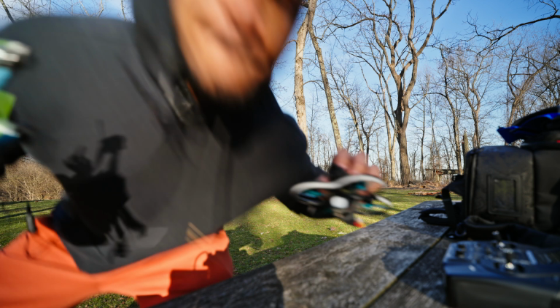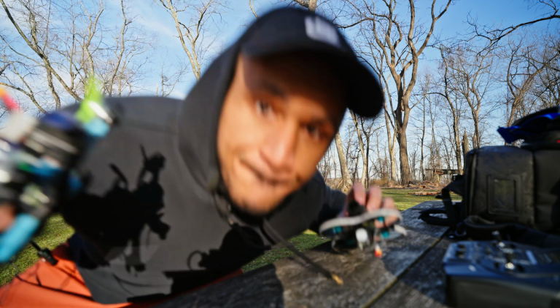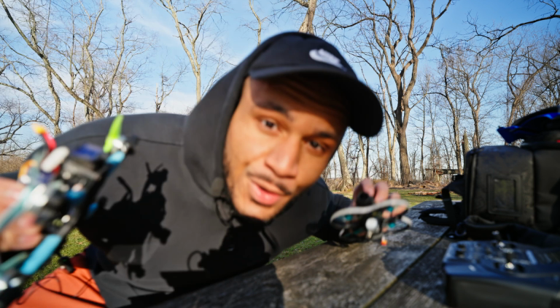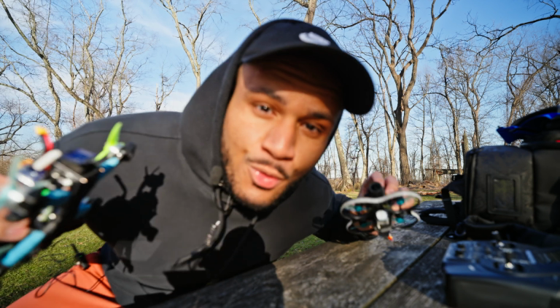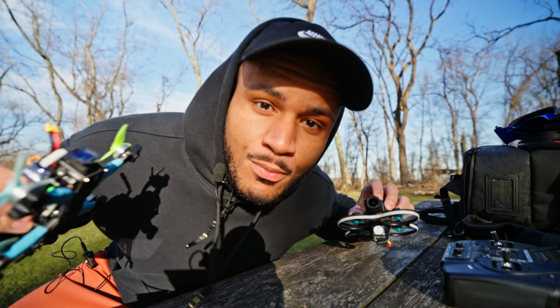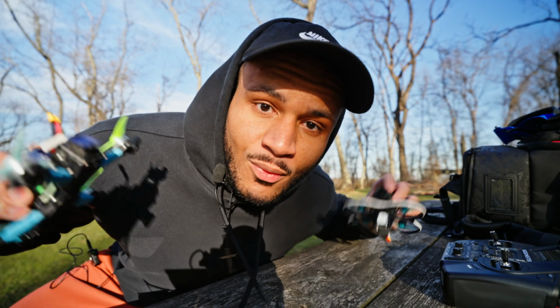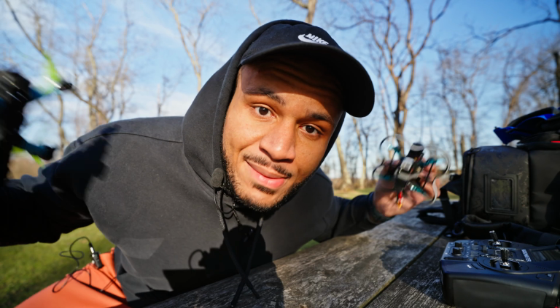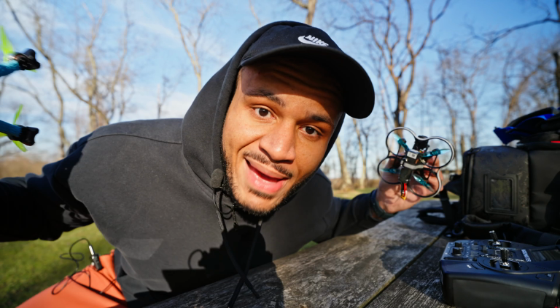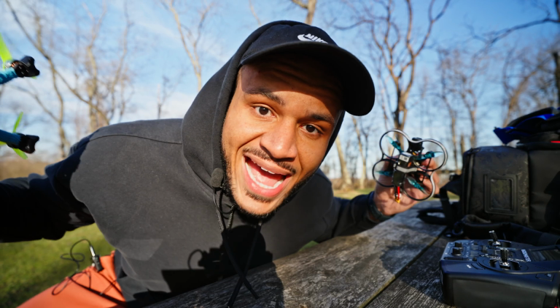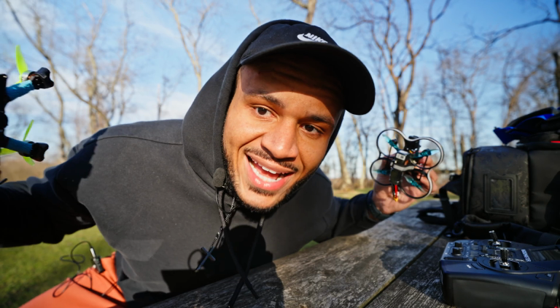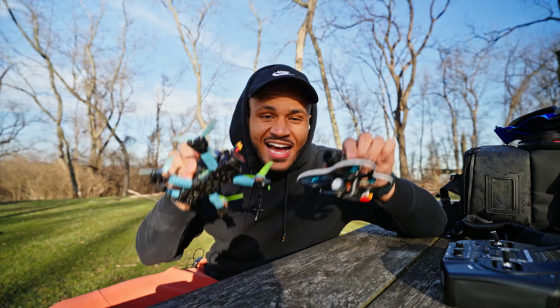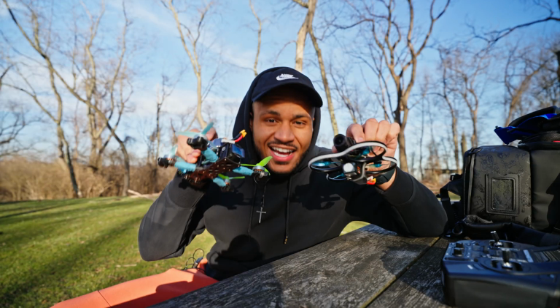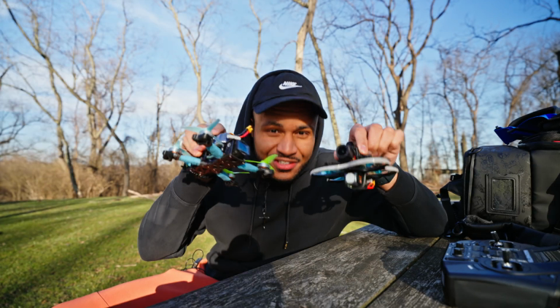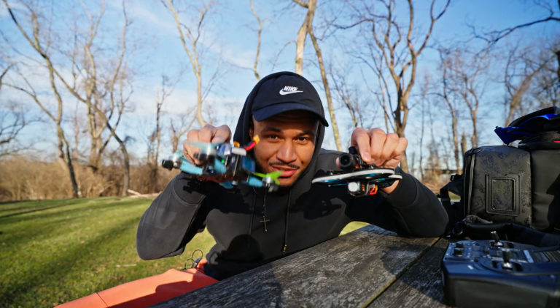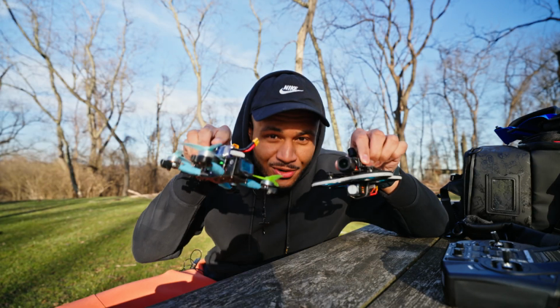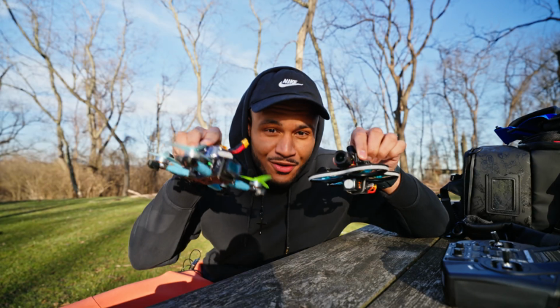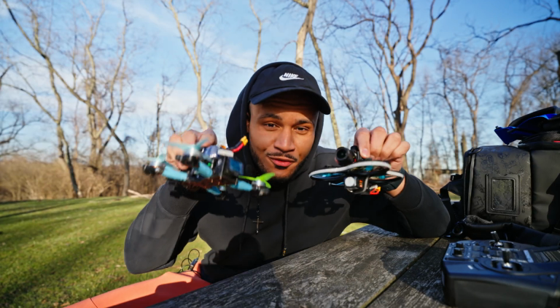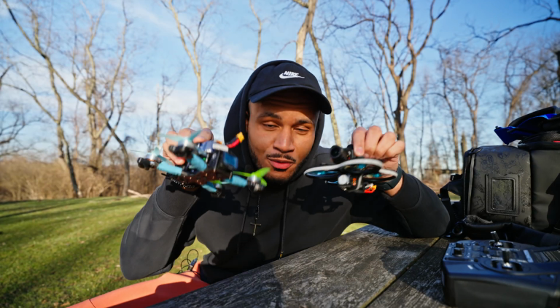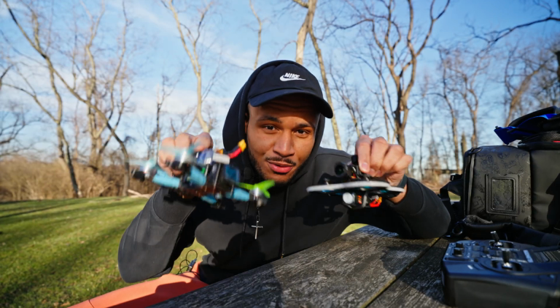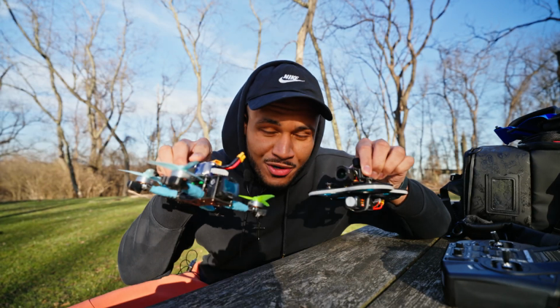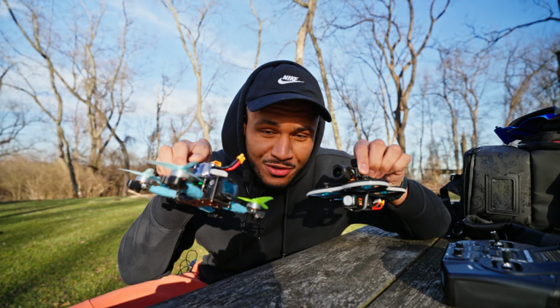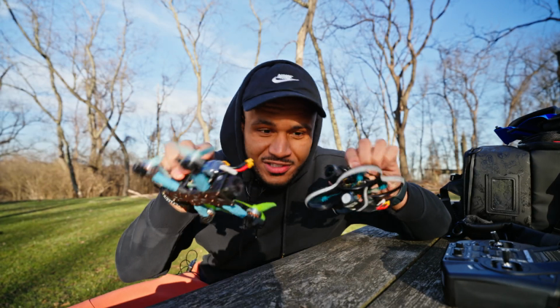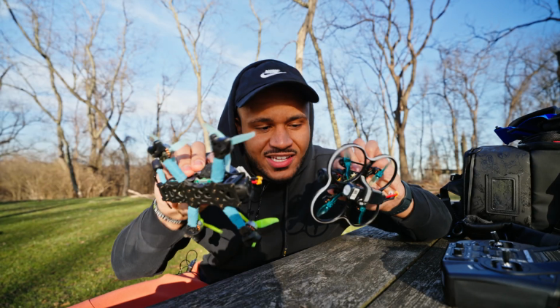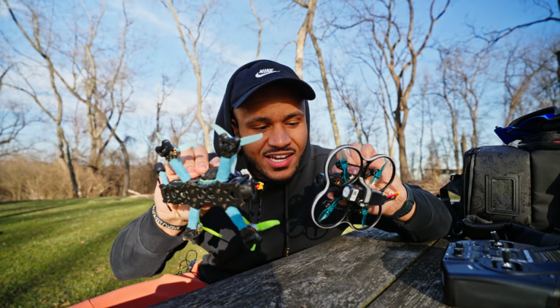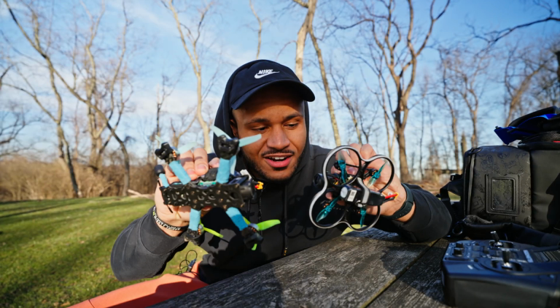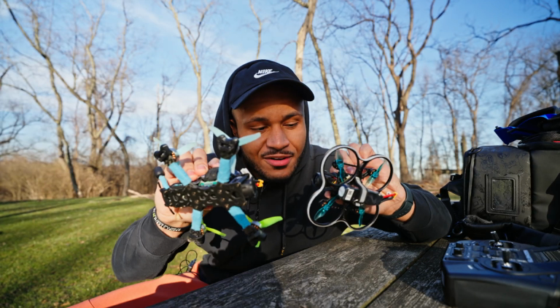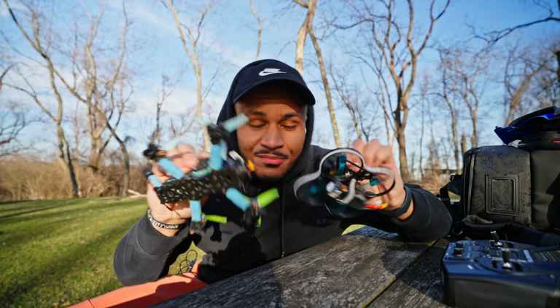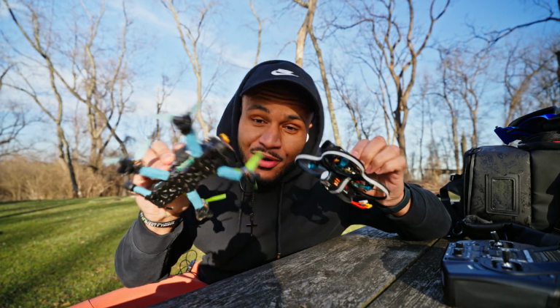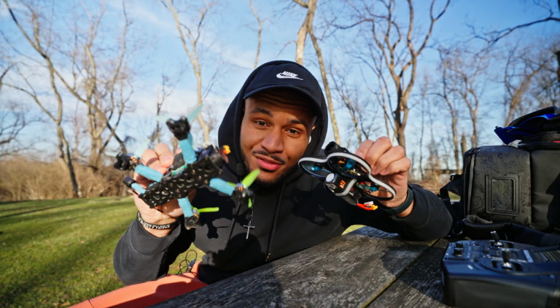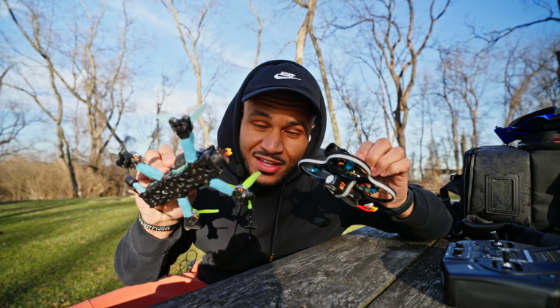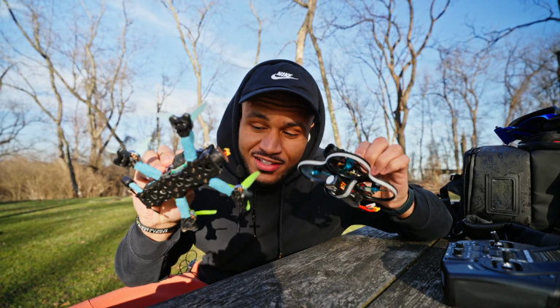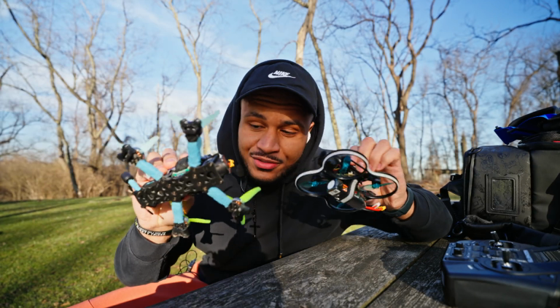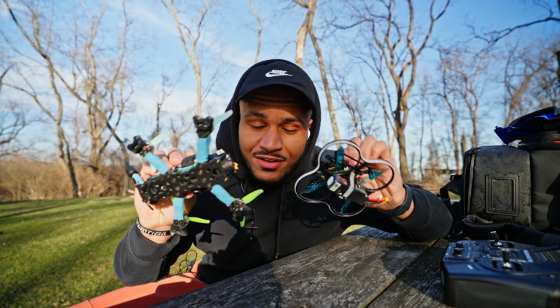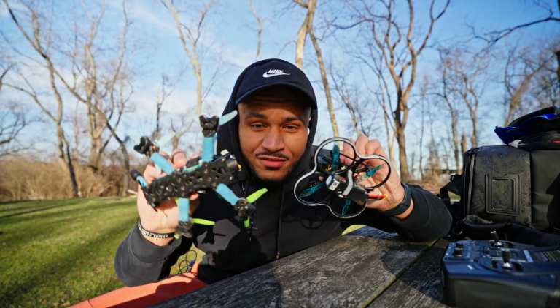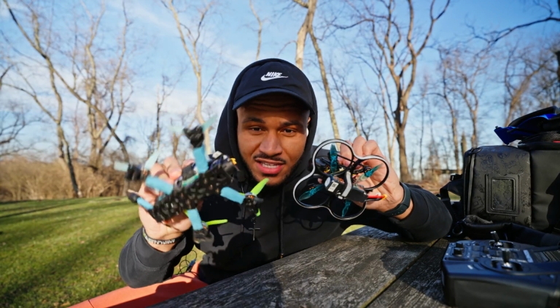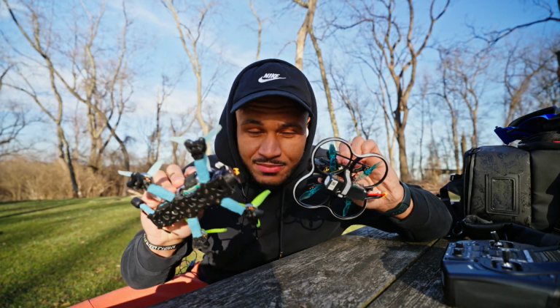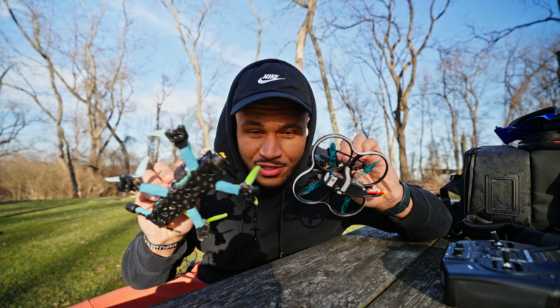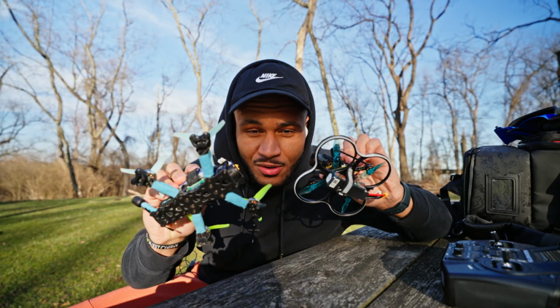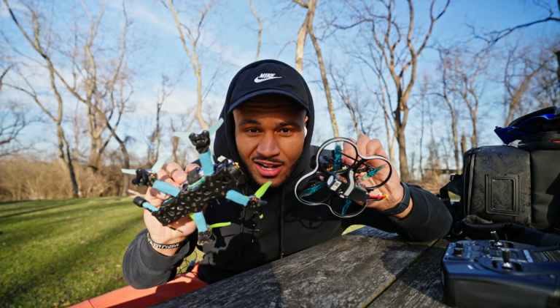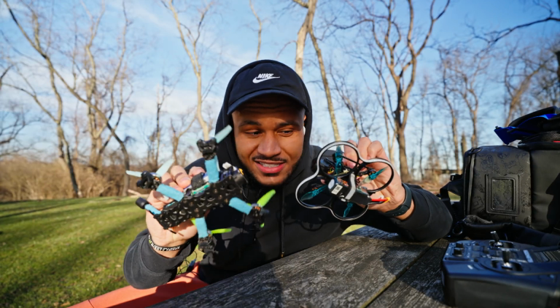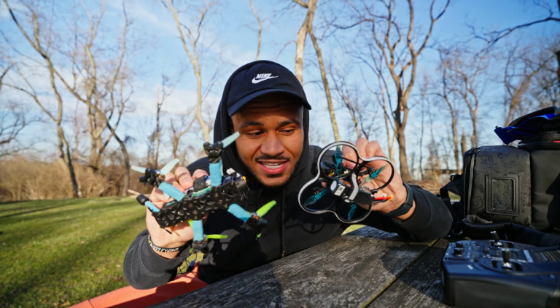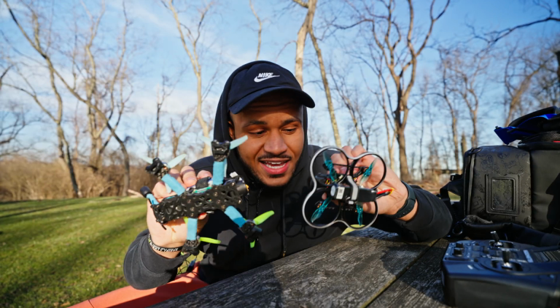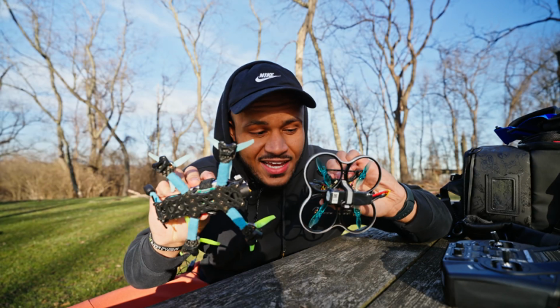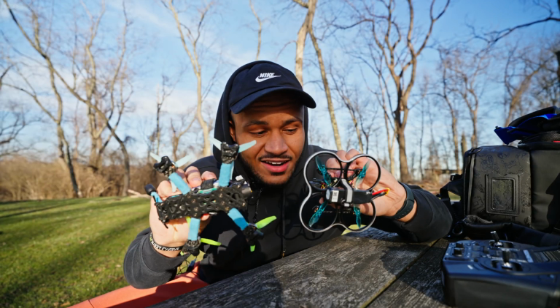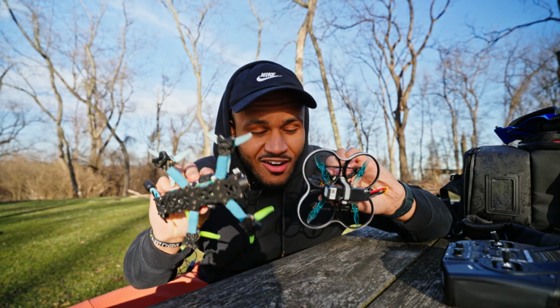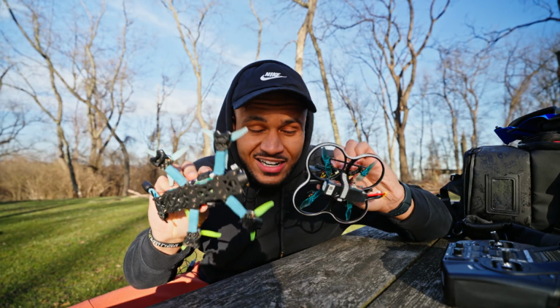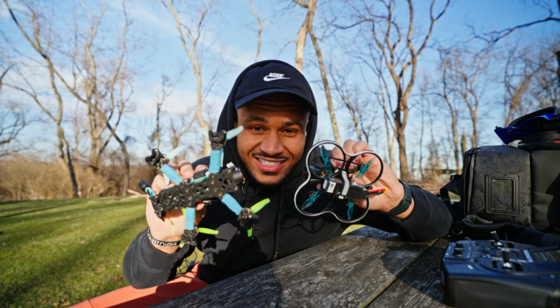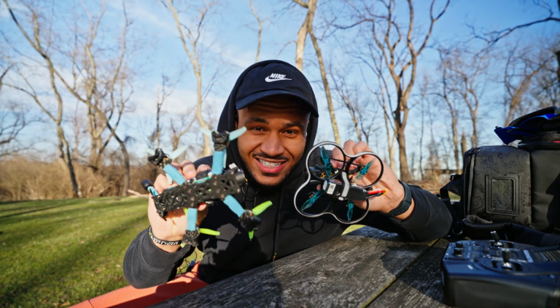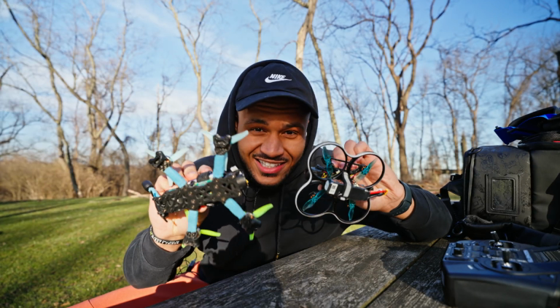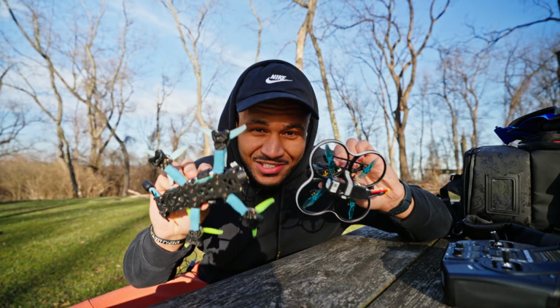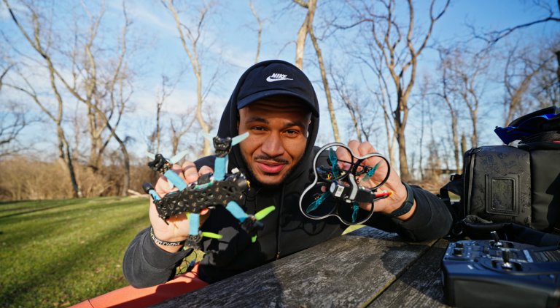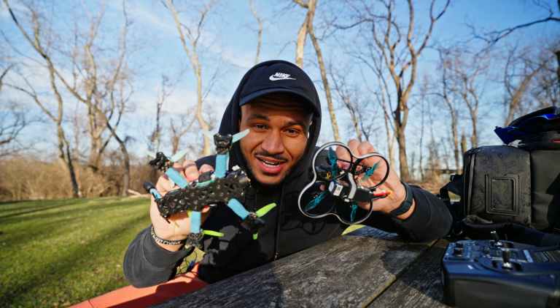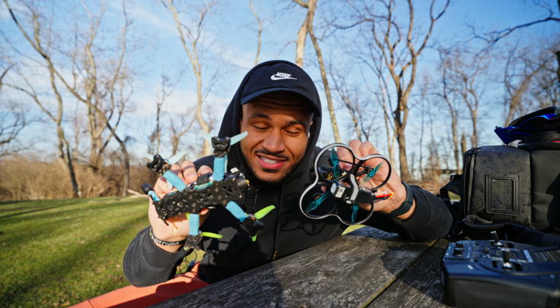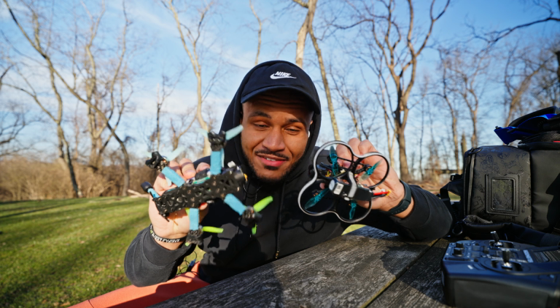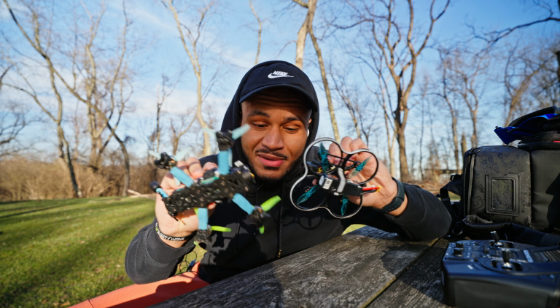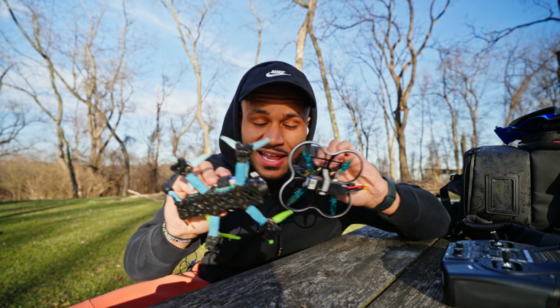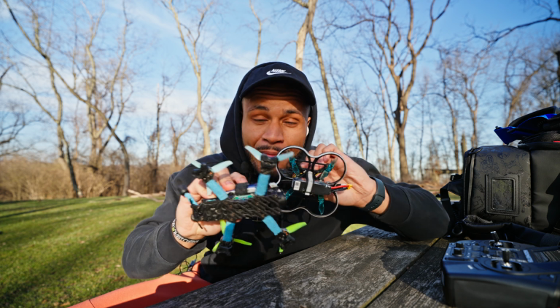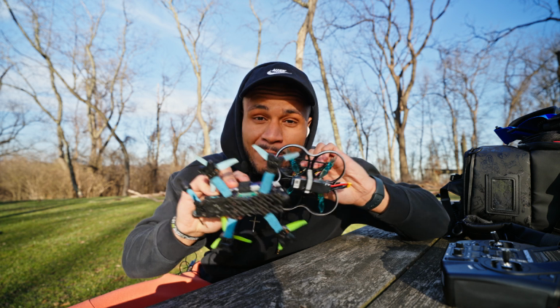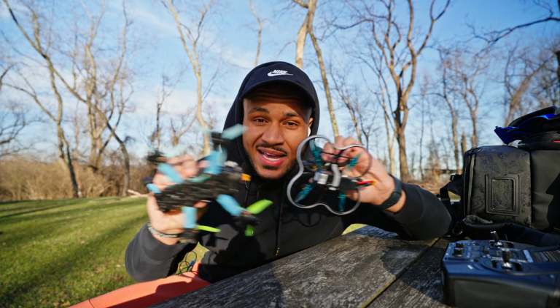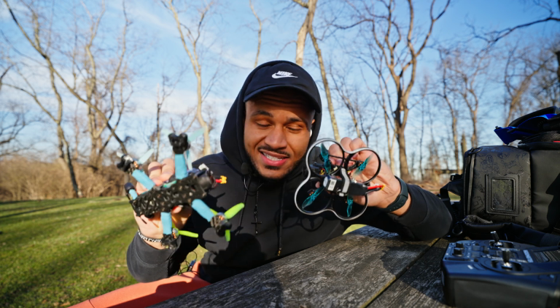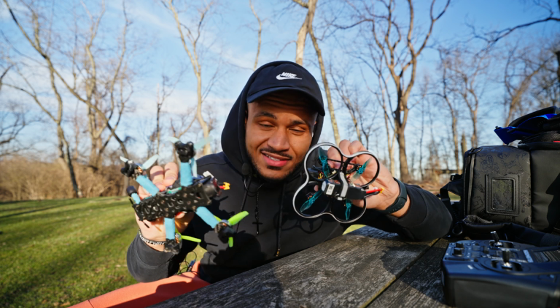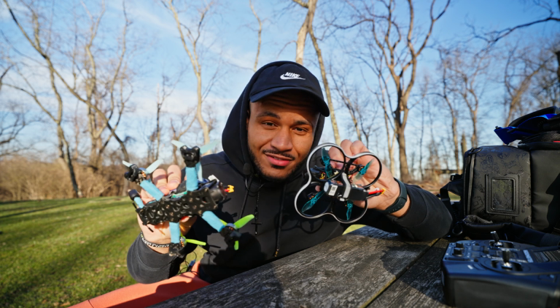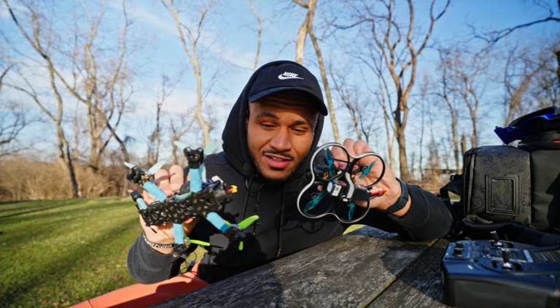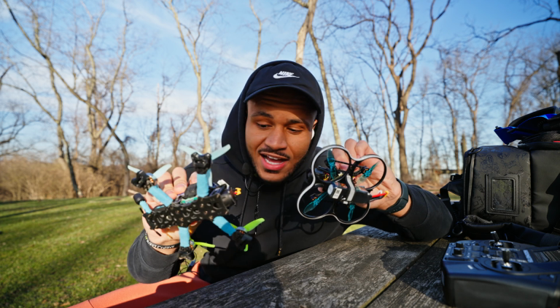Boom! We back! I got two O4 Pros here, both in two different types of quads, and honestly these quads have been amazing to fly.